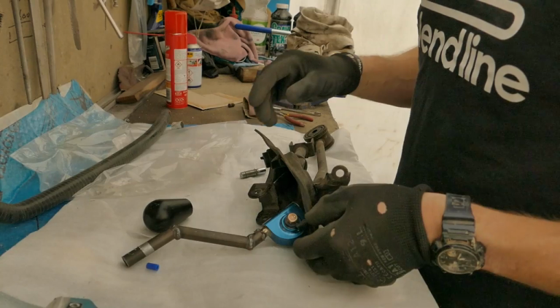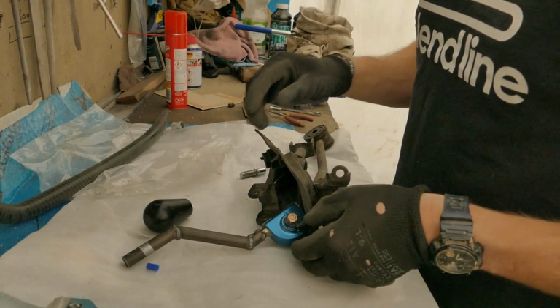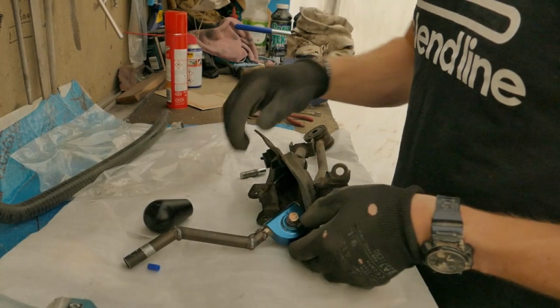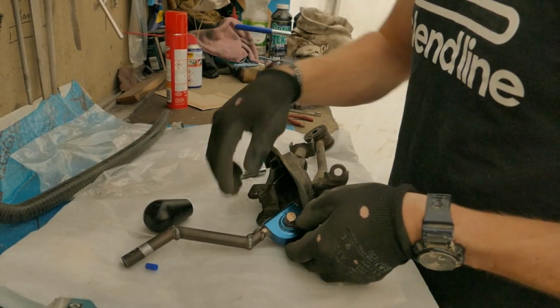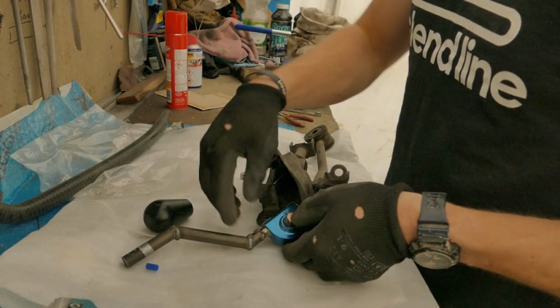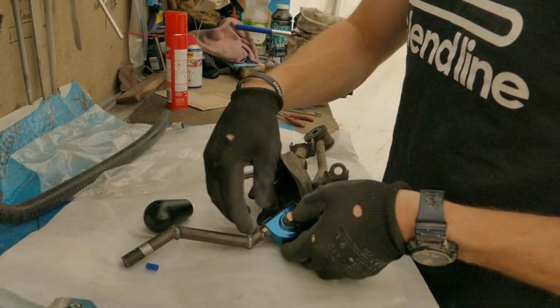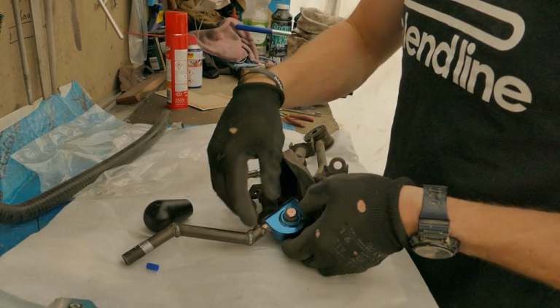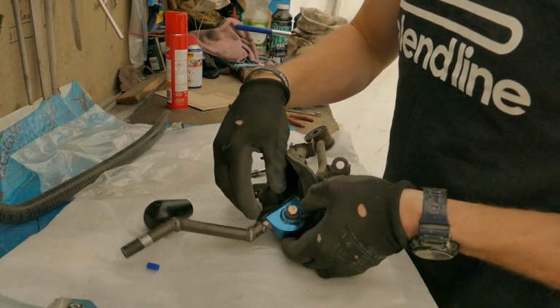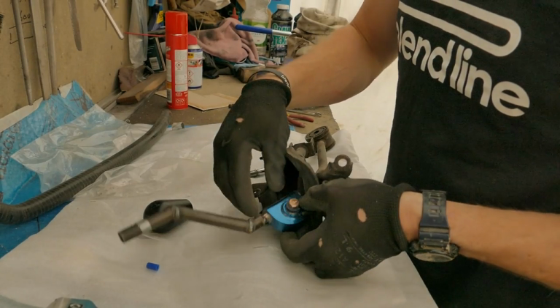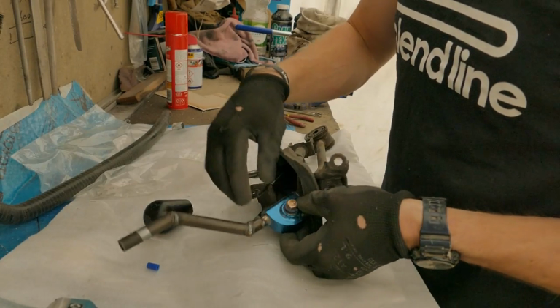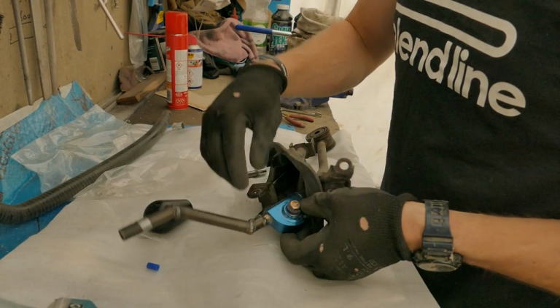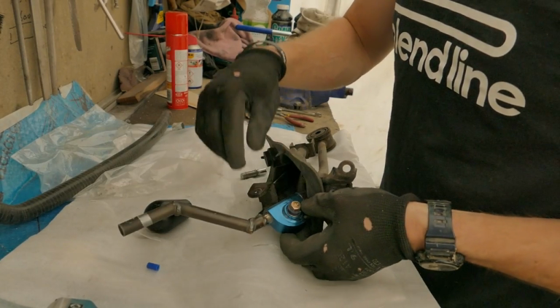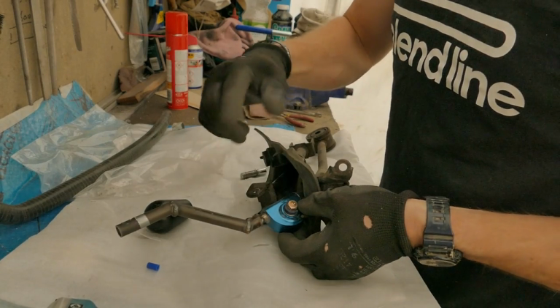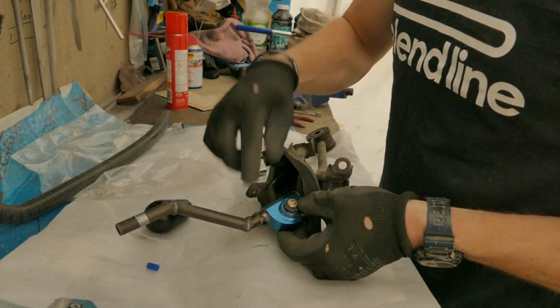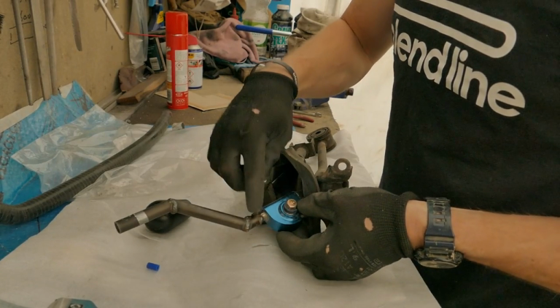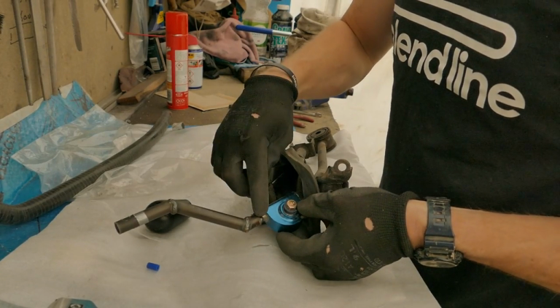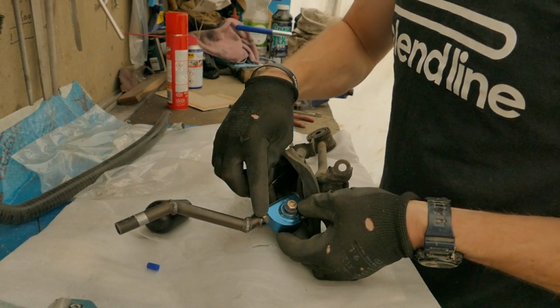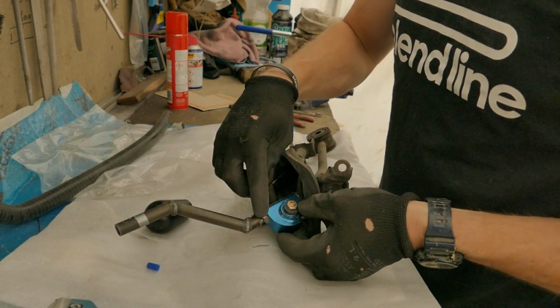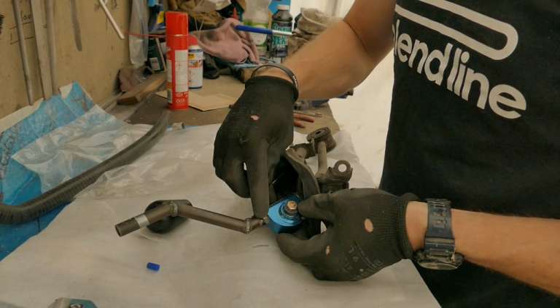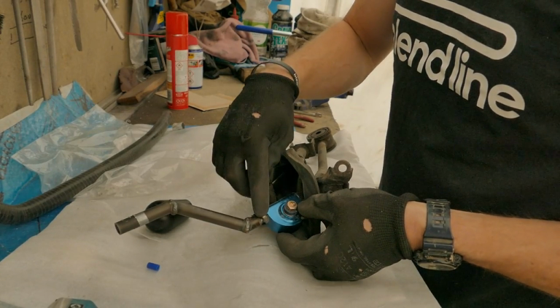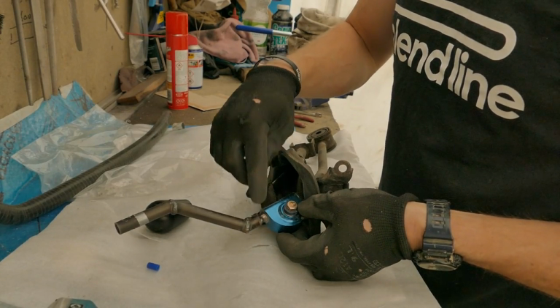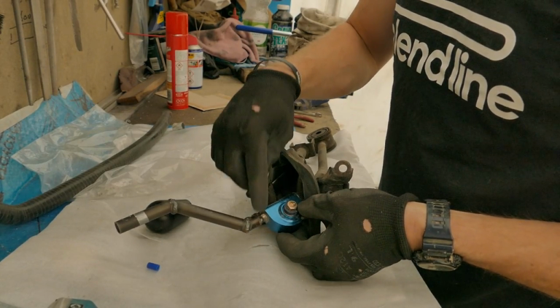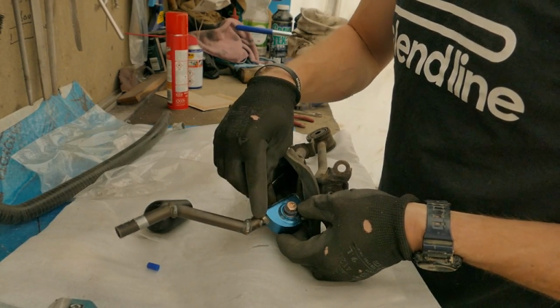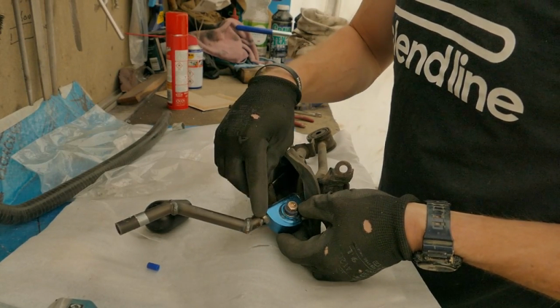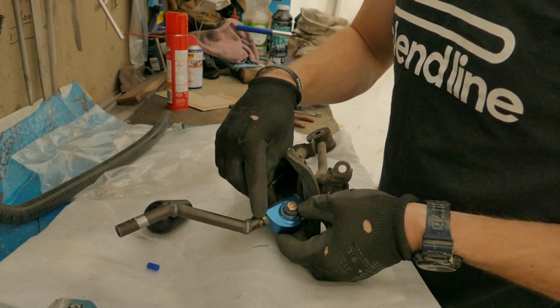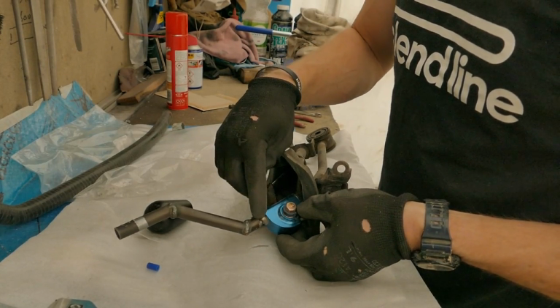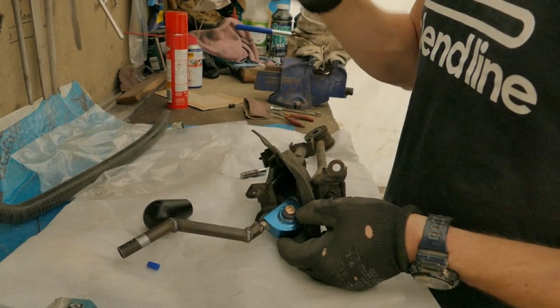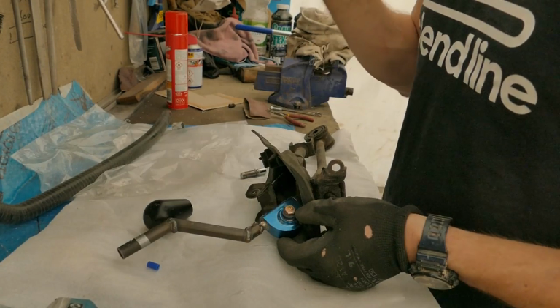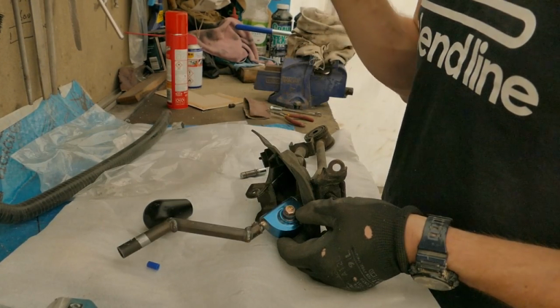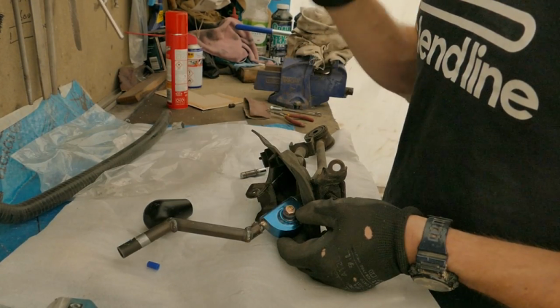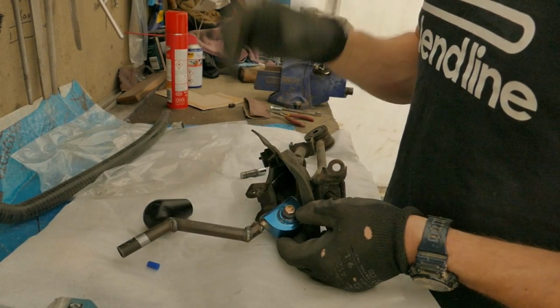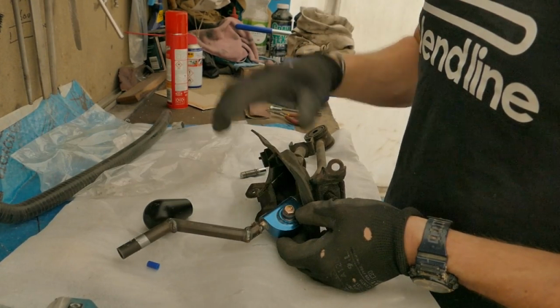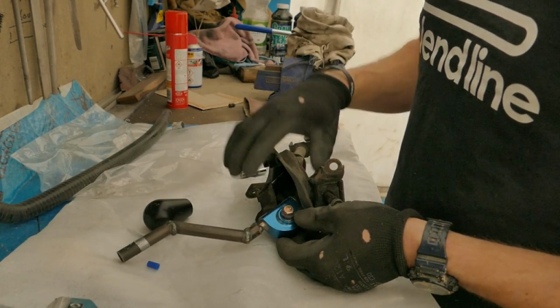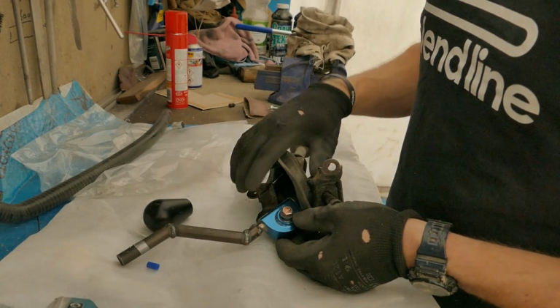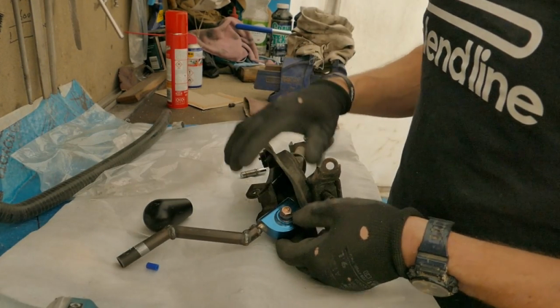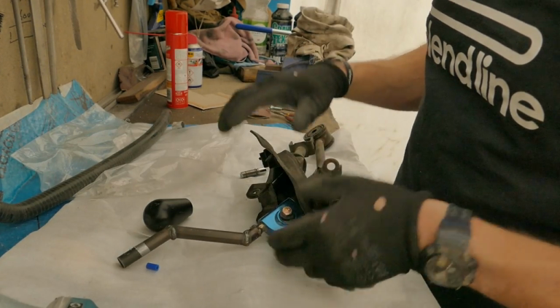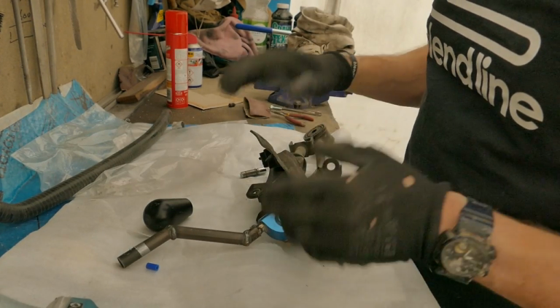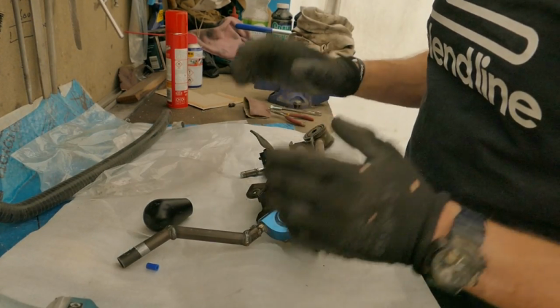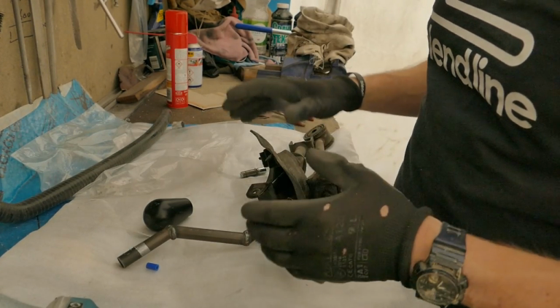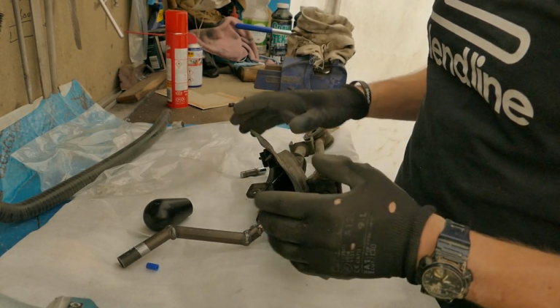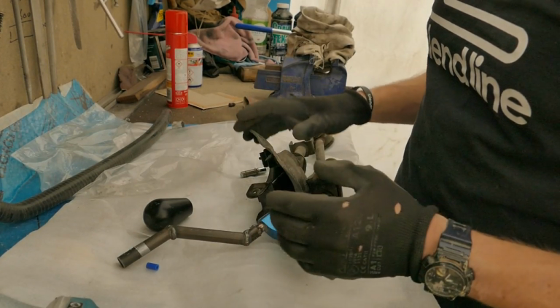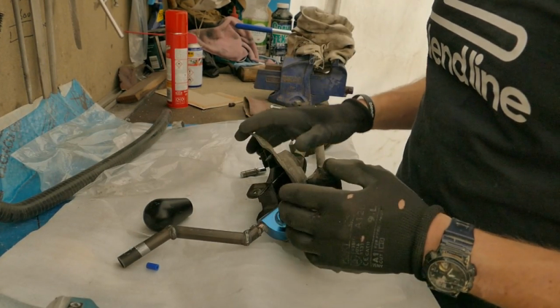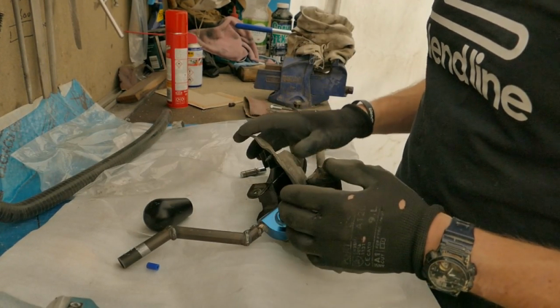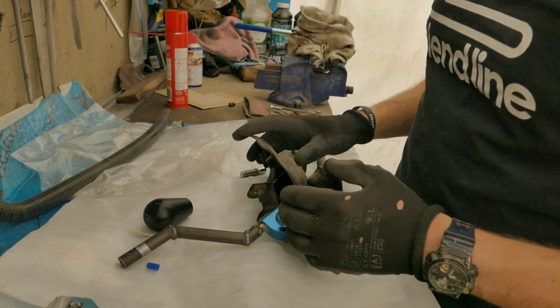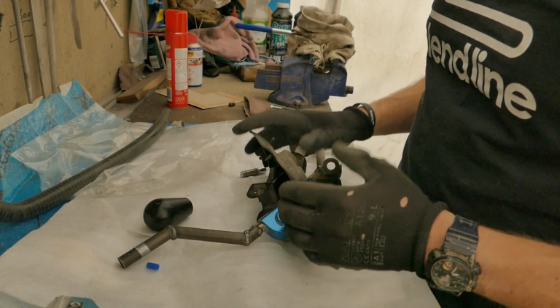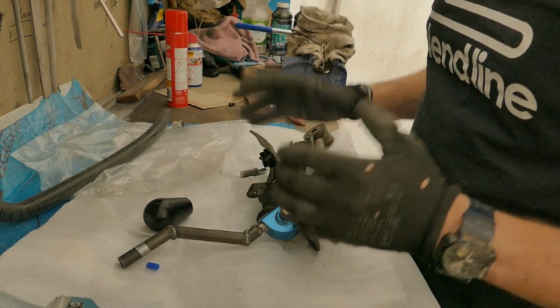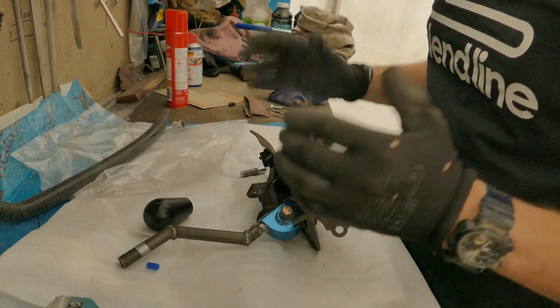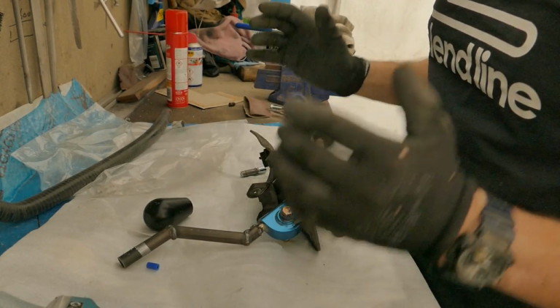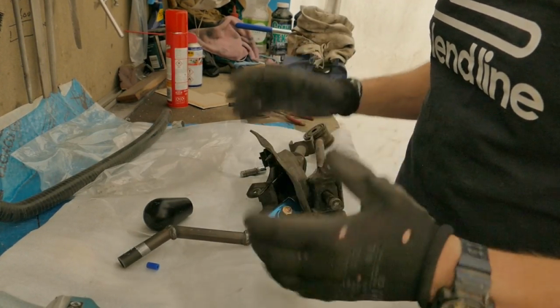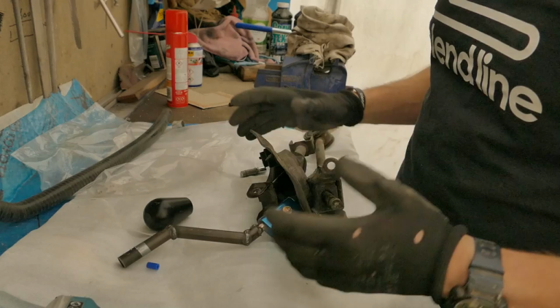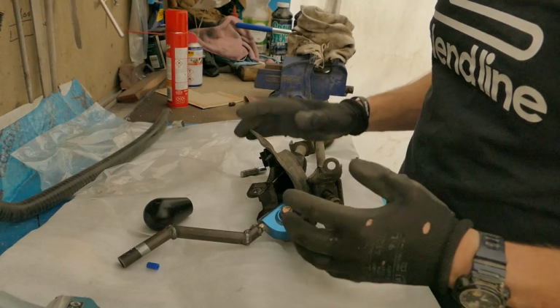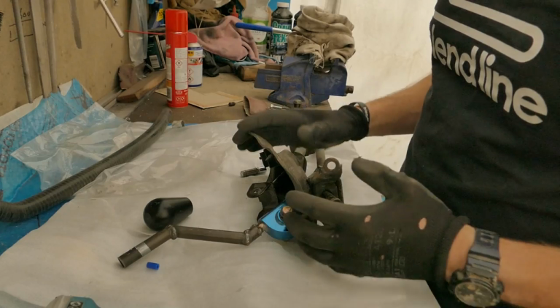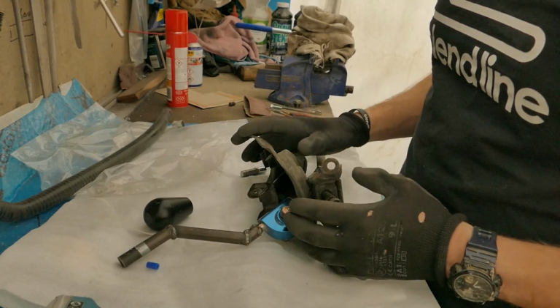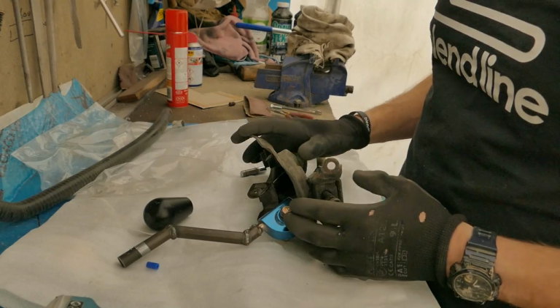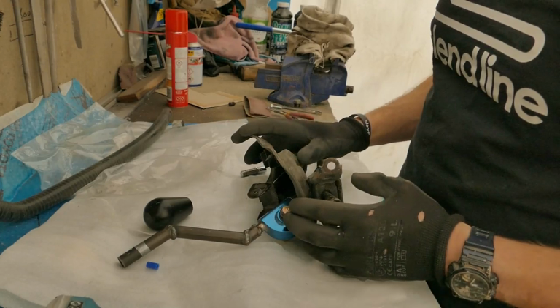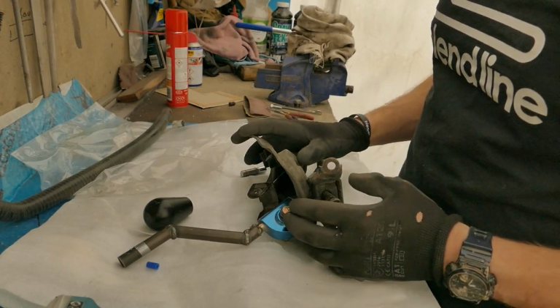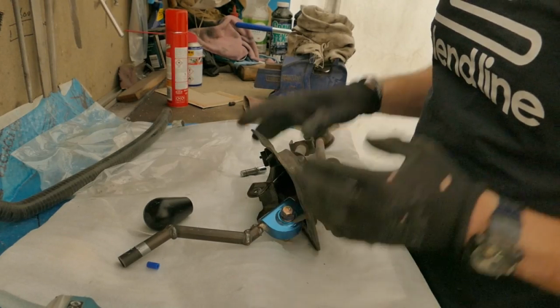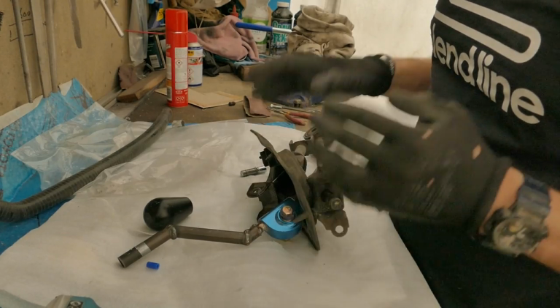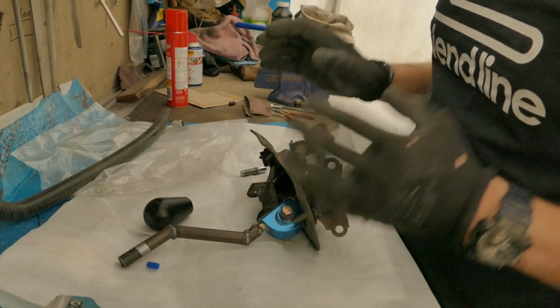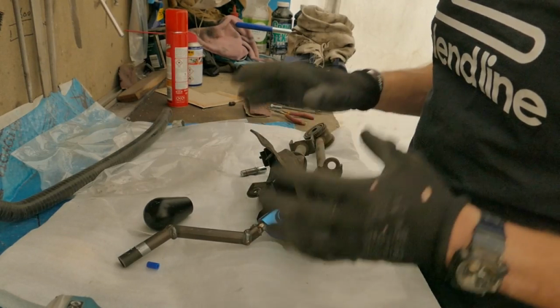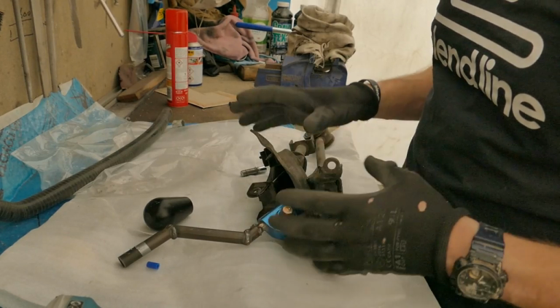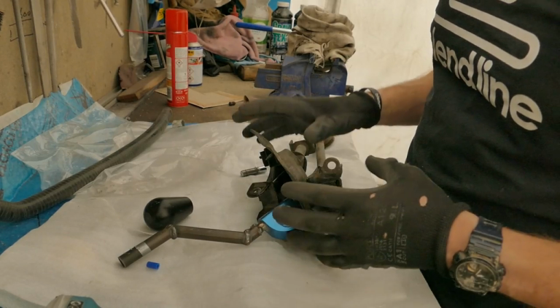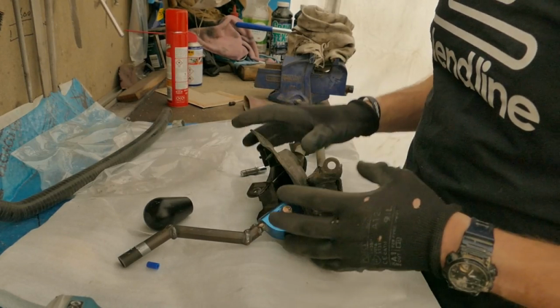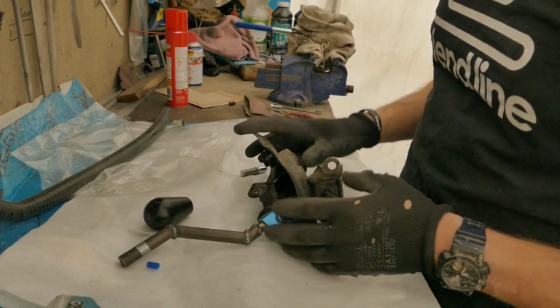Next I'm going to finish off the welding on the shifter. This means I can give it a clean up and get it bolted on the car and I can leave it in.